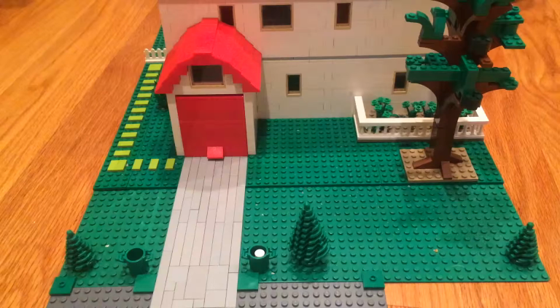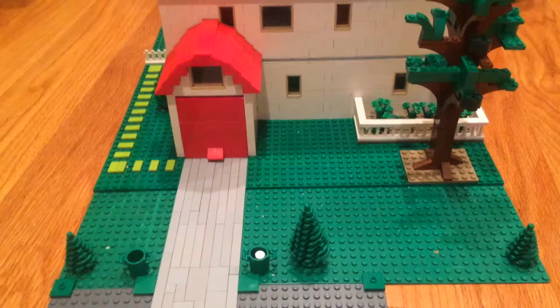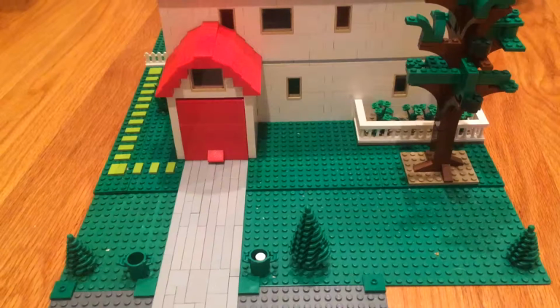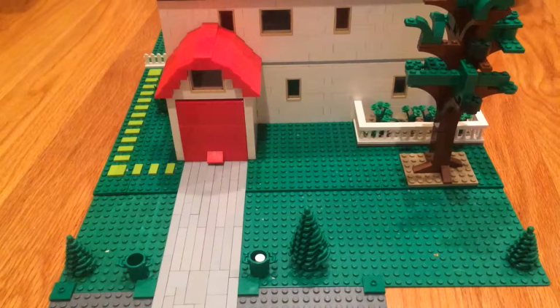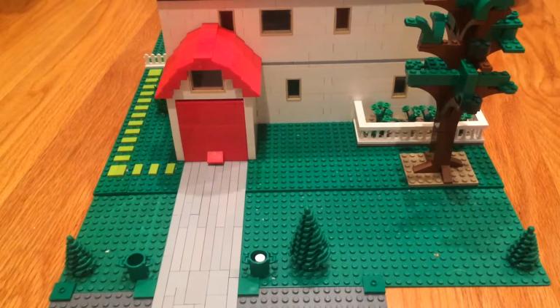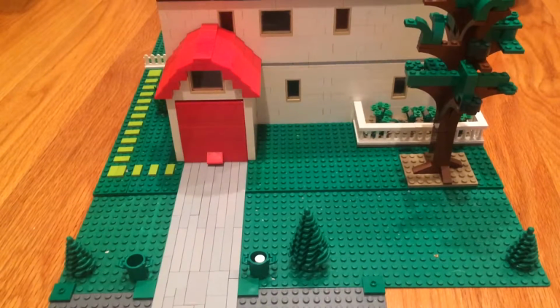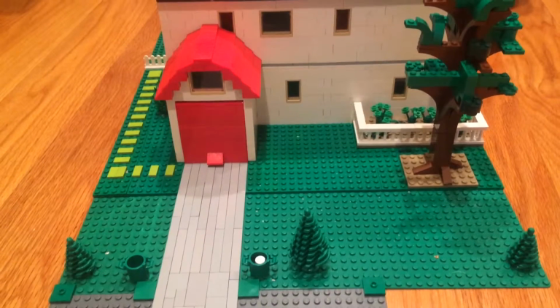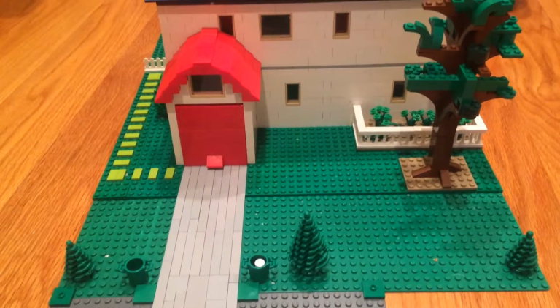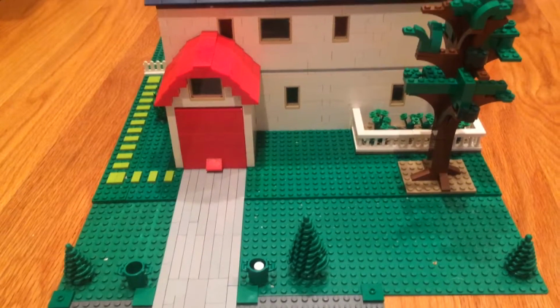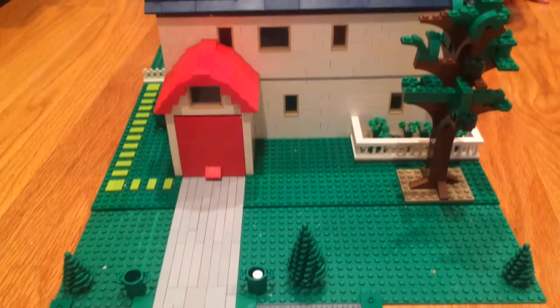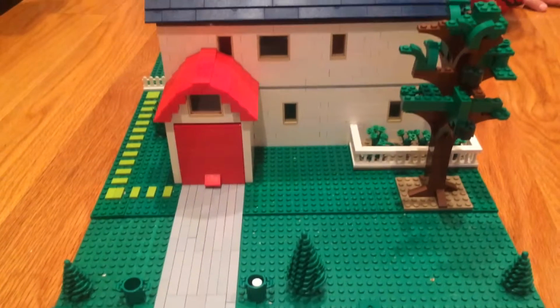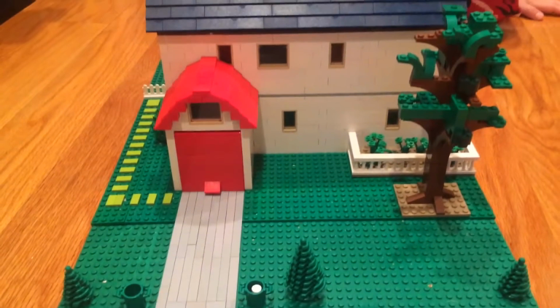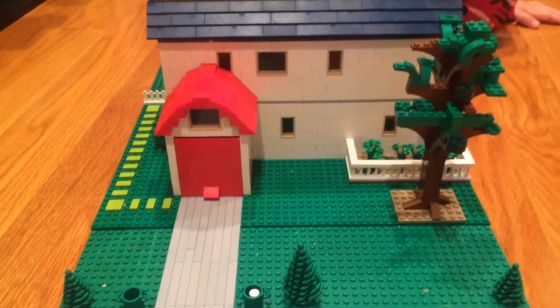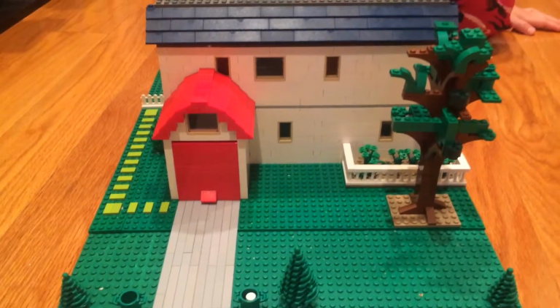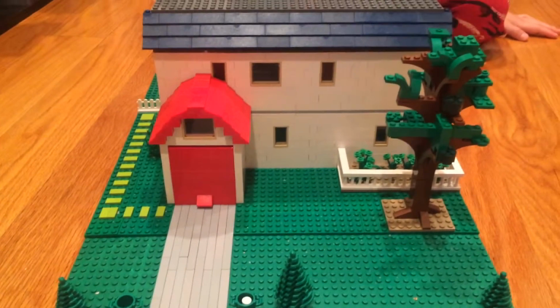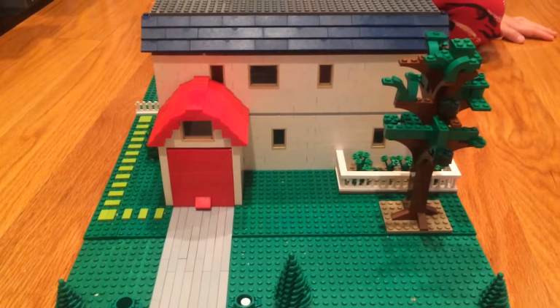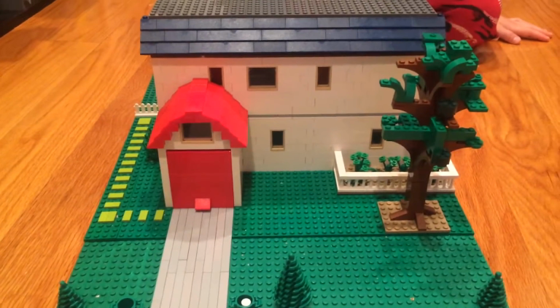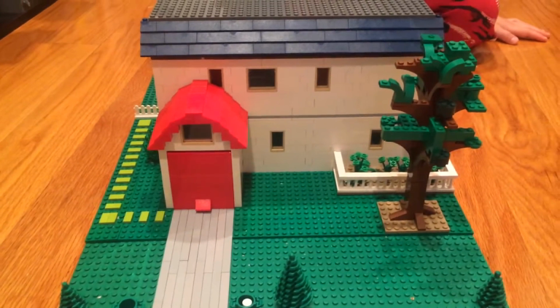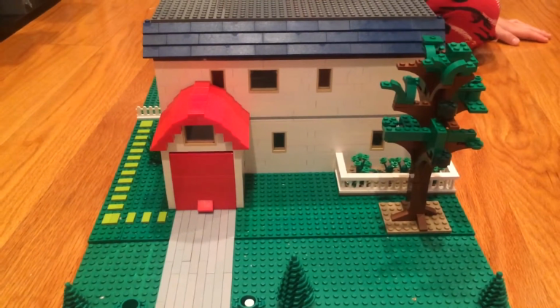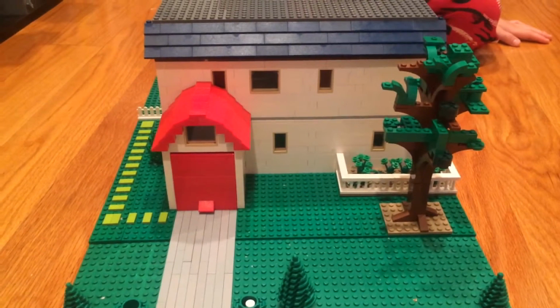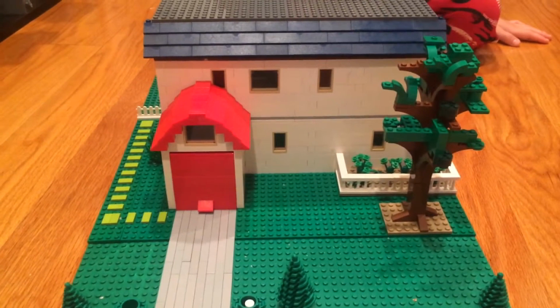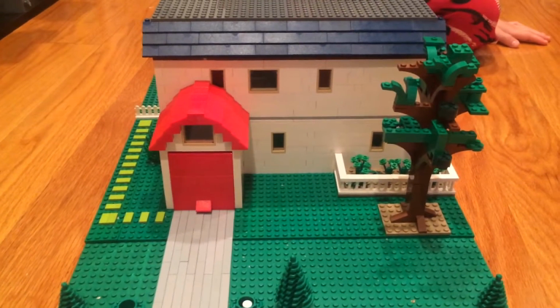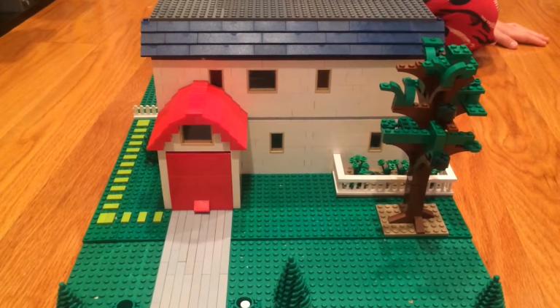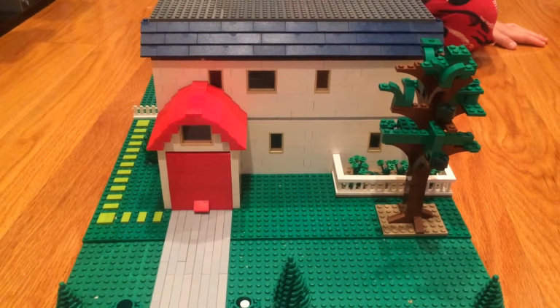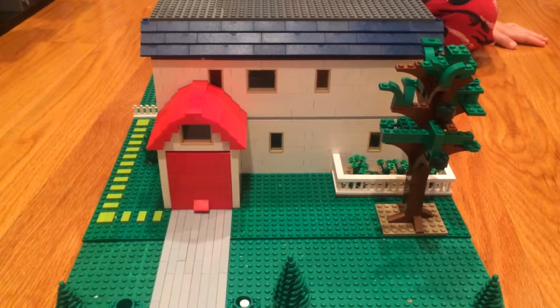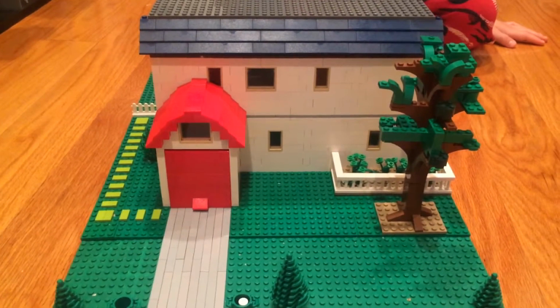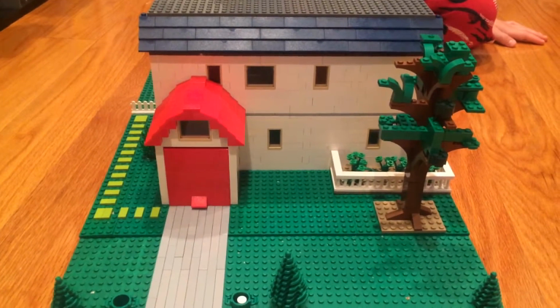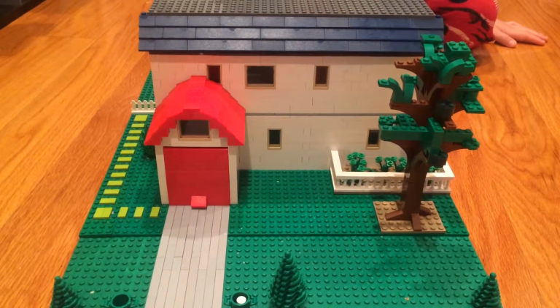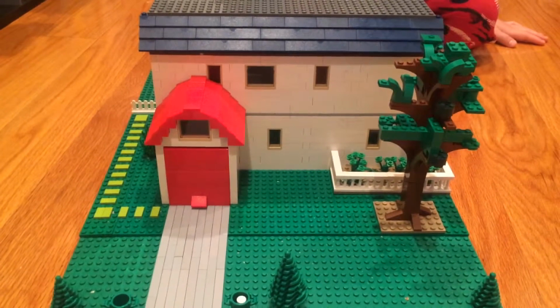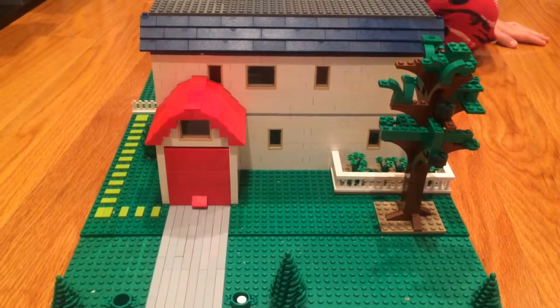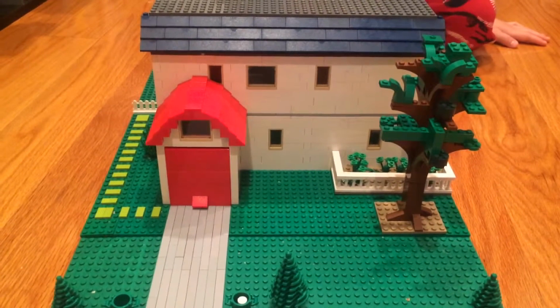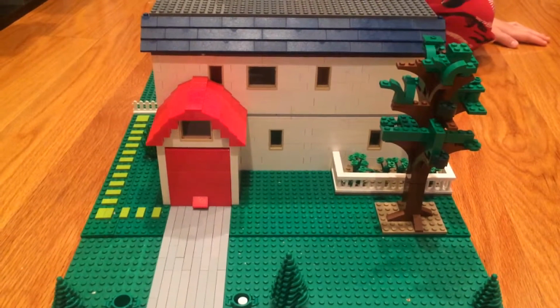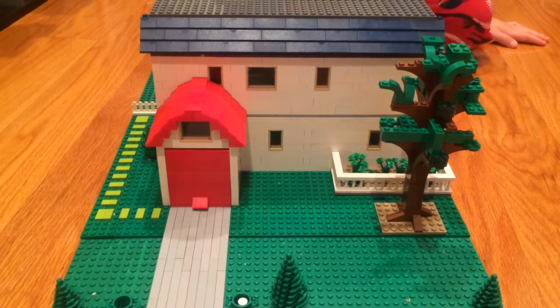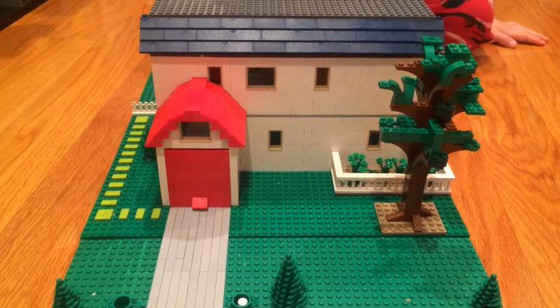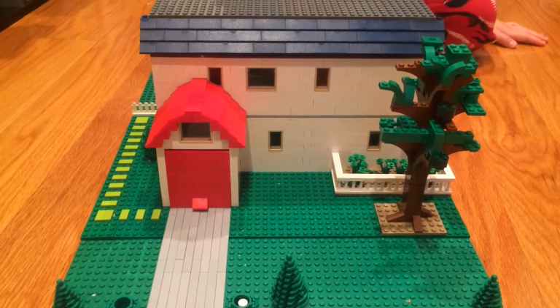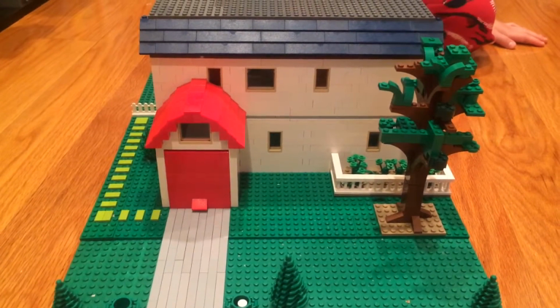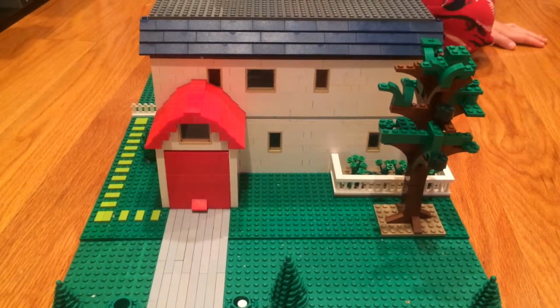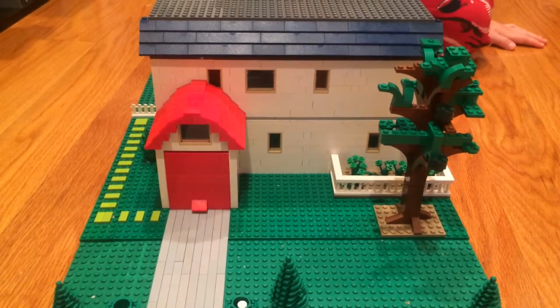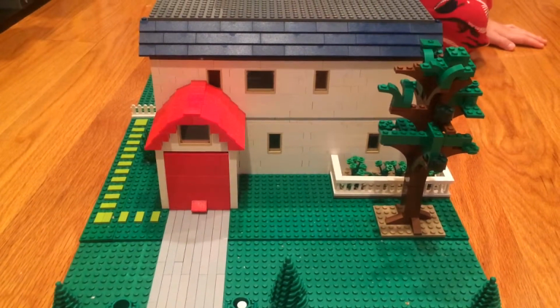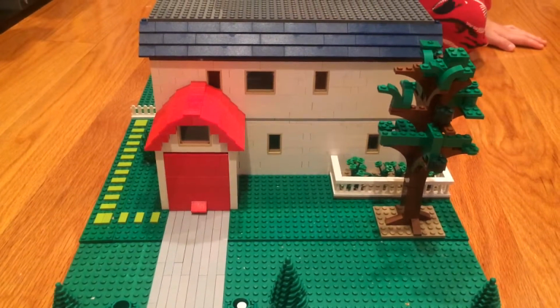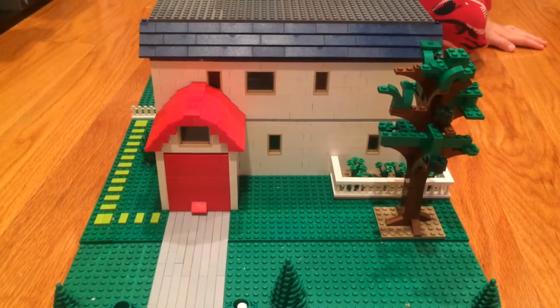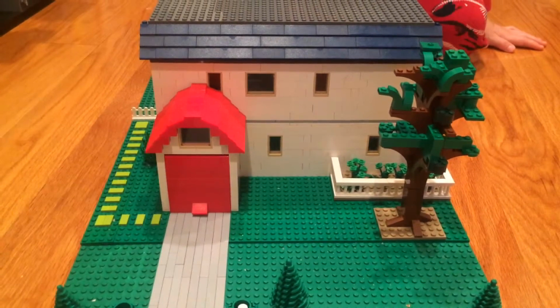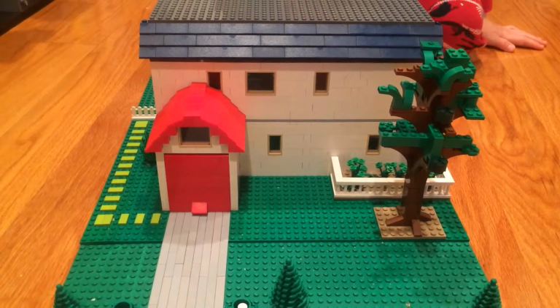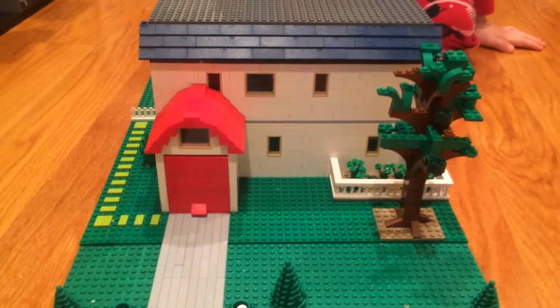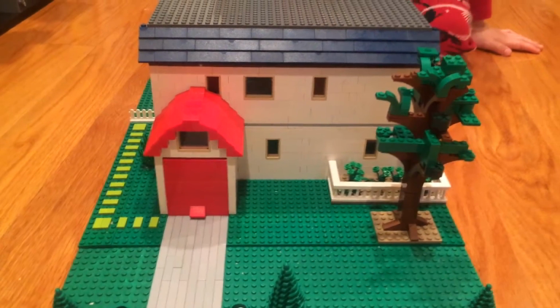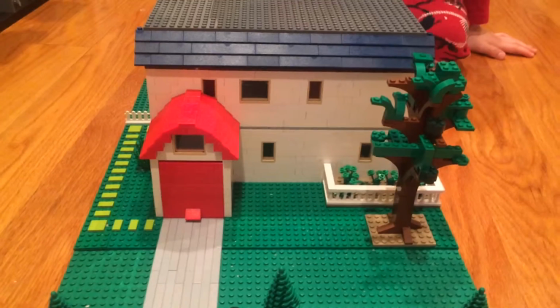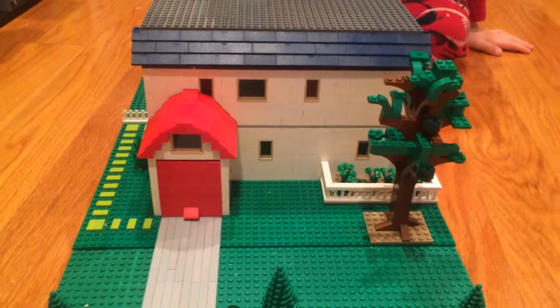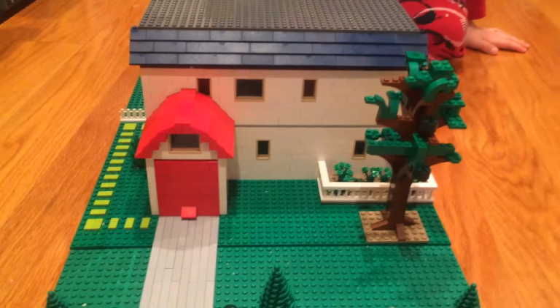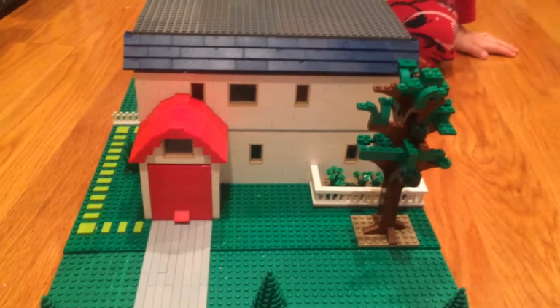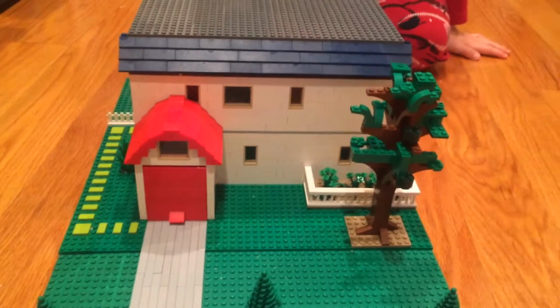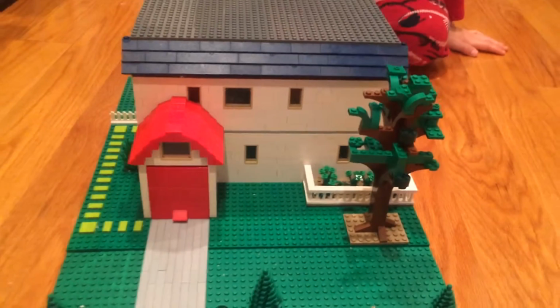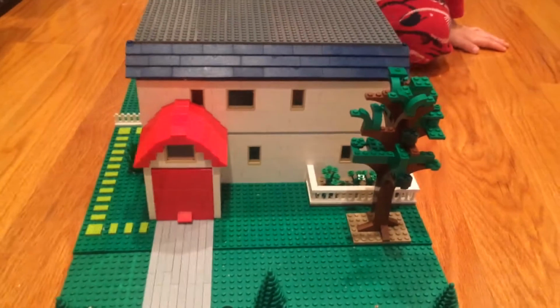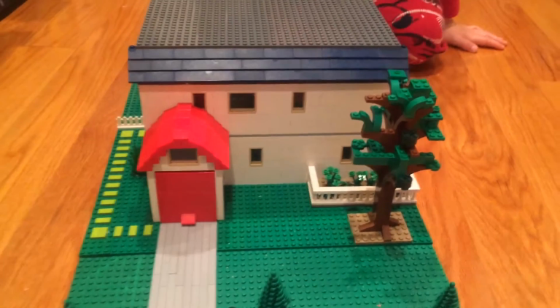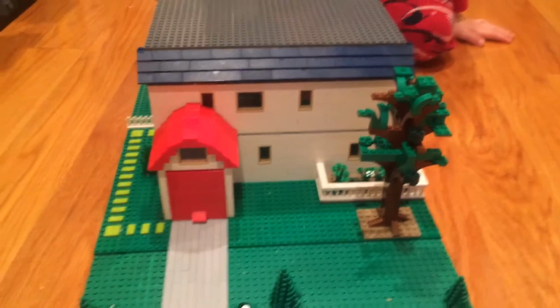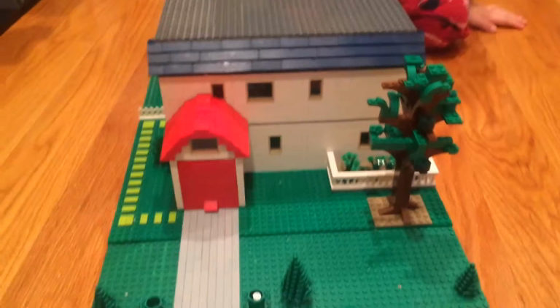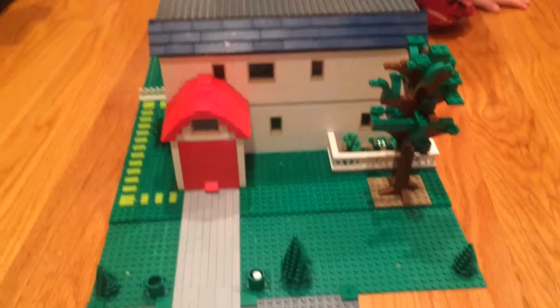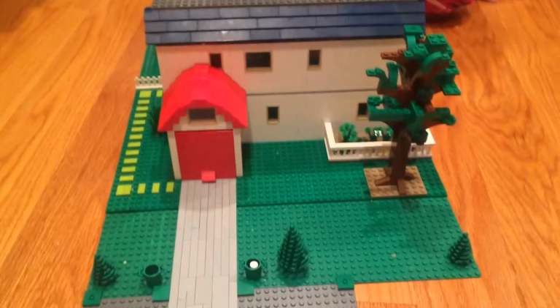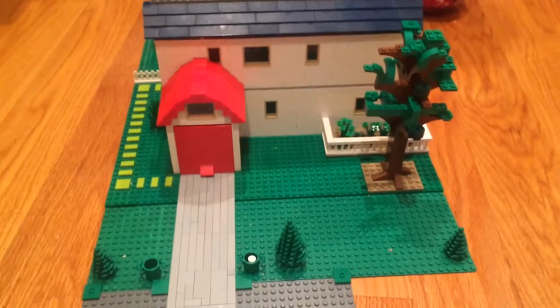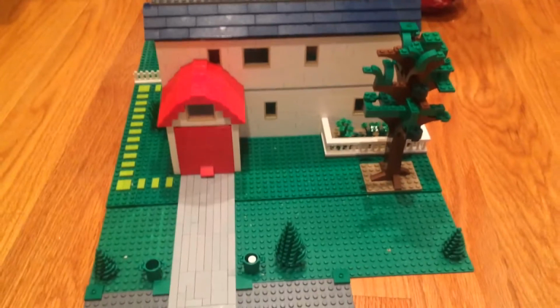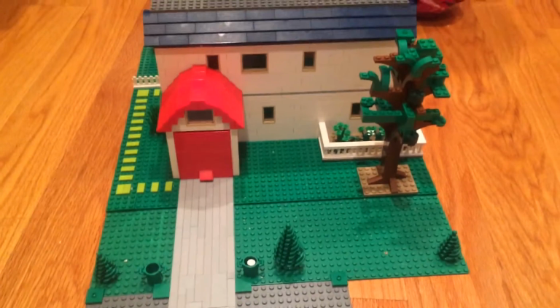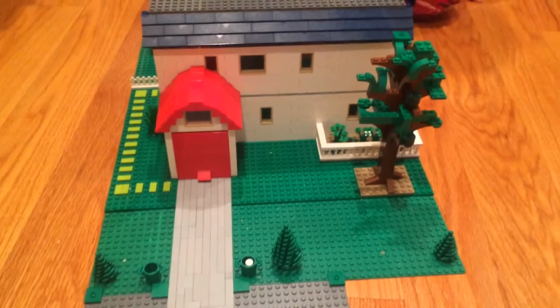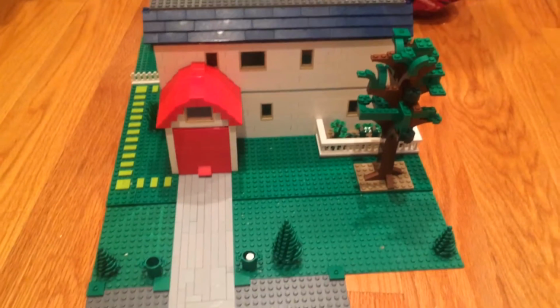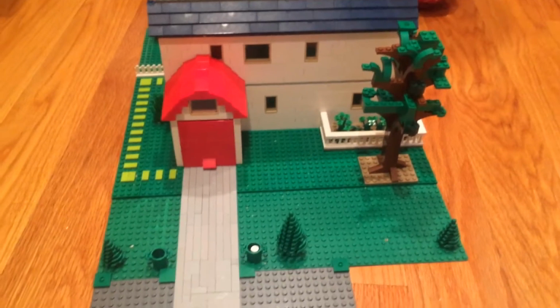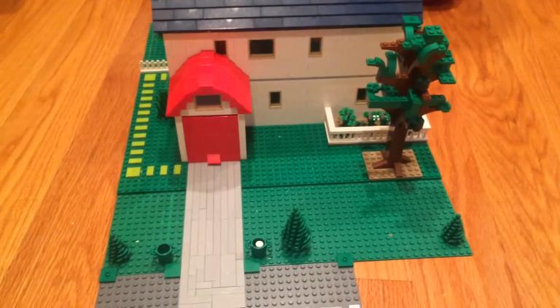Hello Saladwix fans, I'm going to show you my Lego three bedroom, three bathroom house that I made. I think it turned out really good.